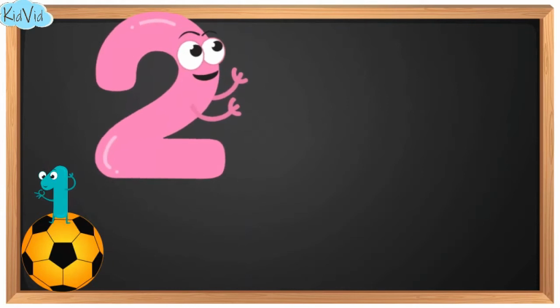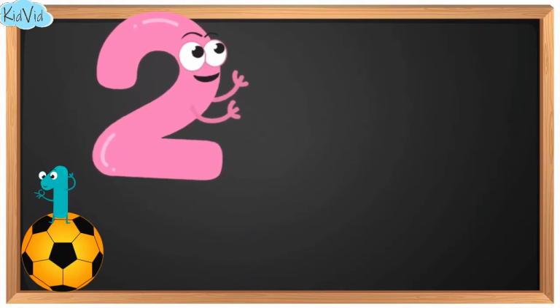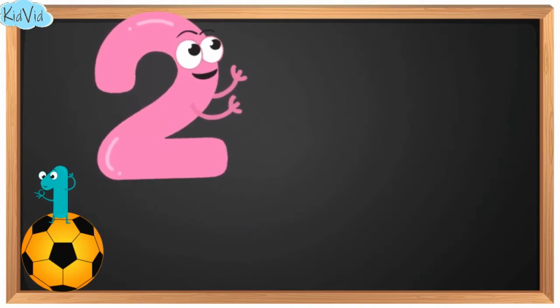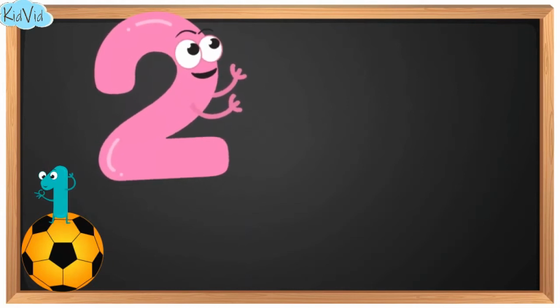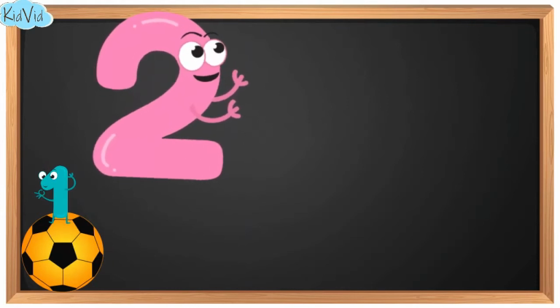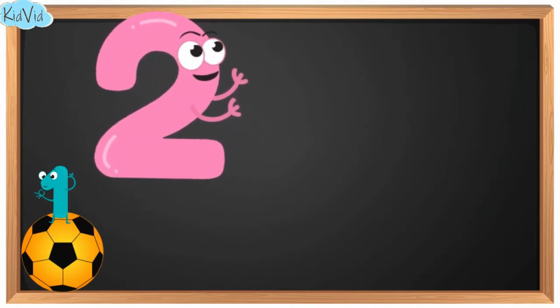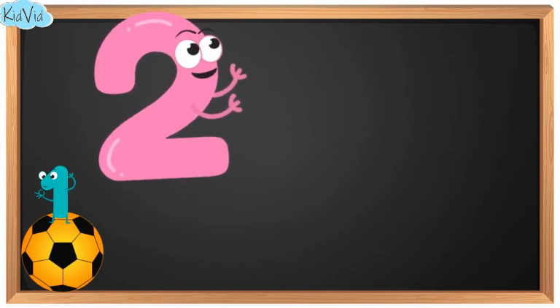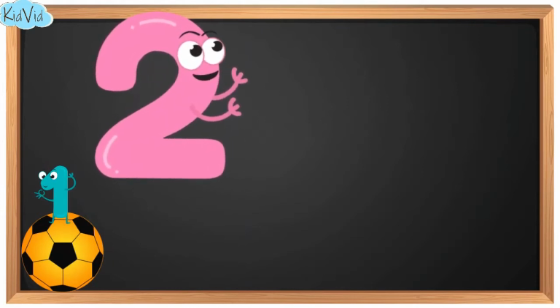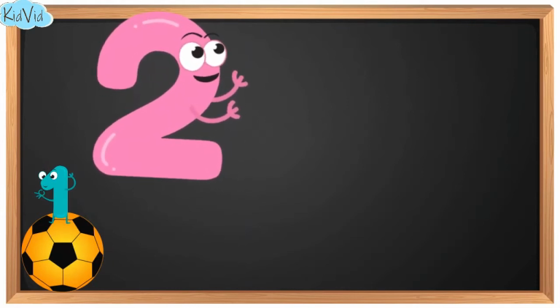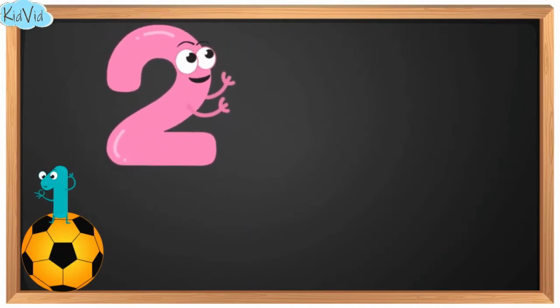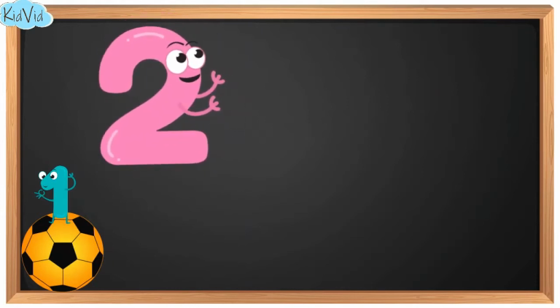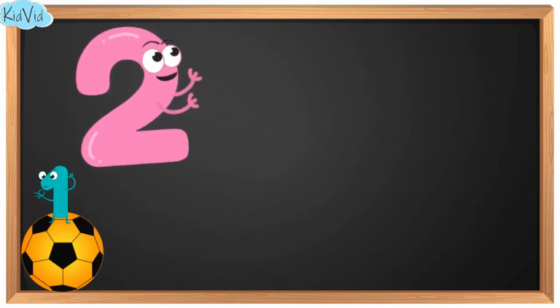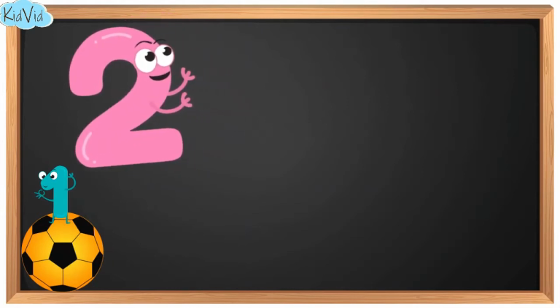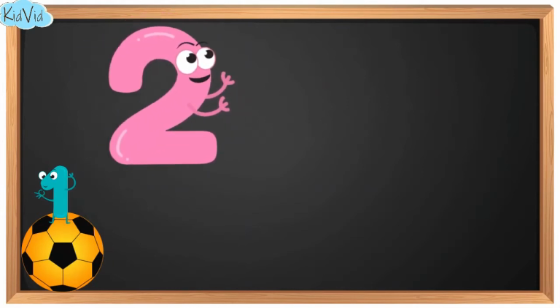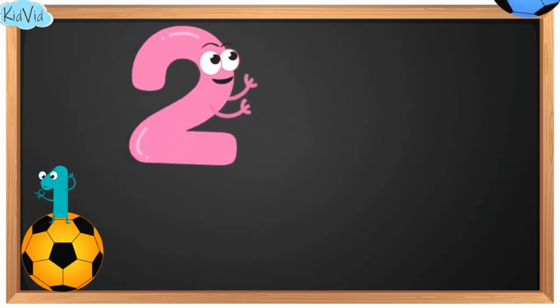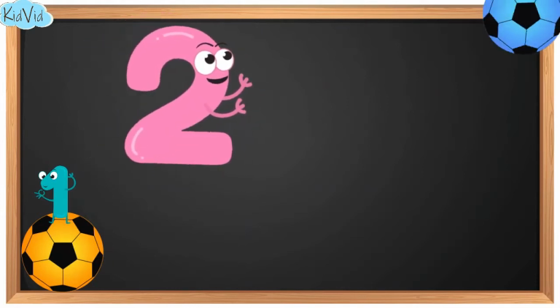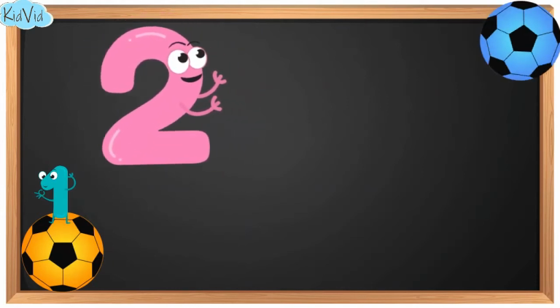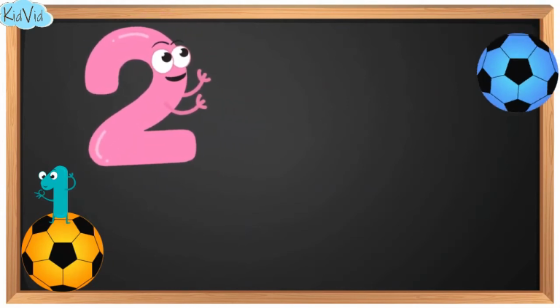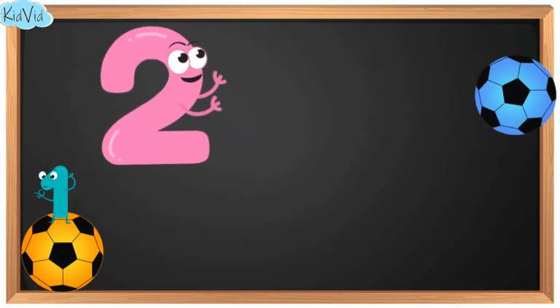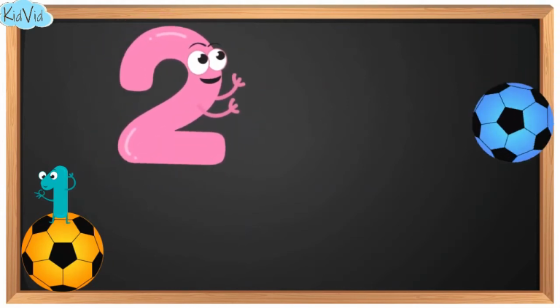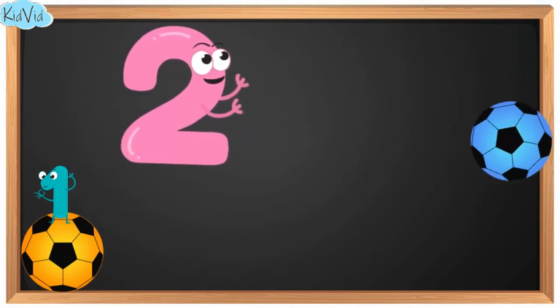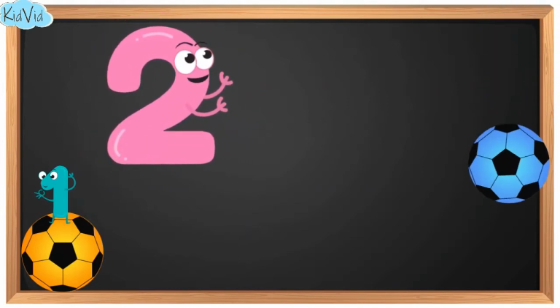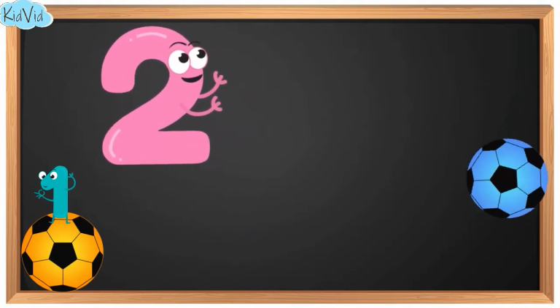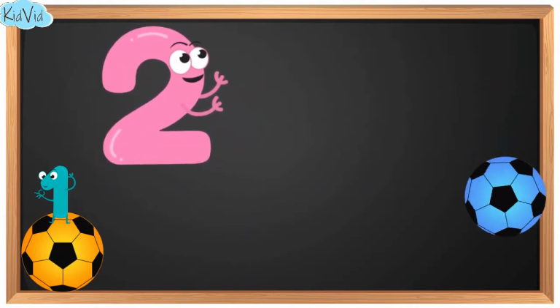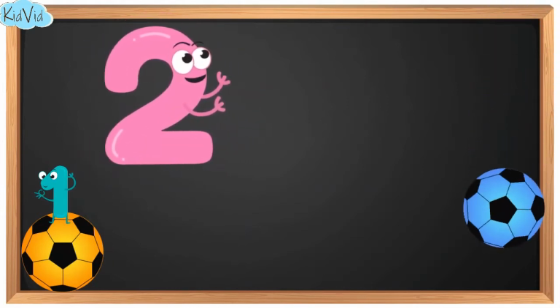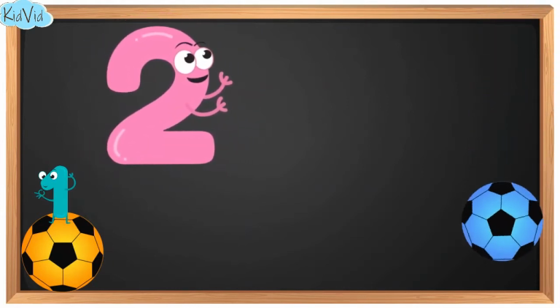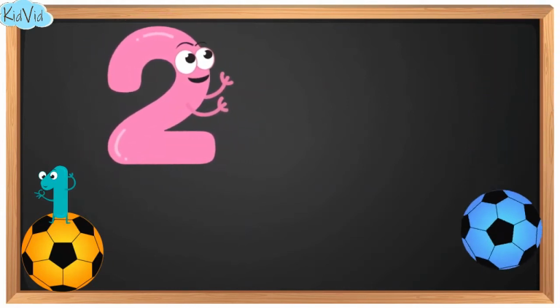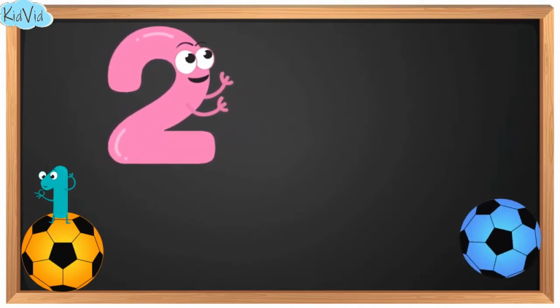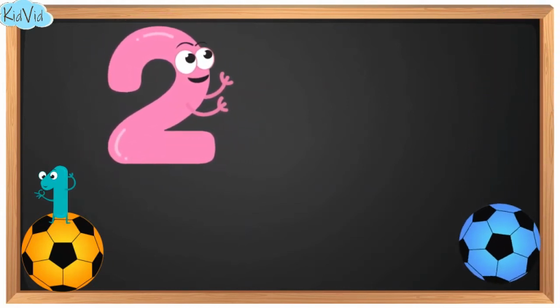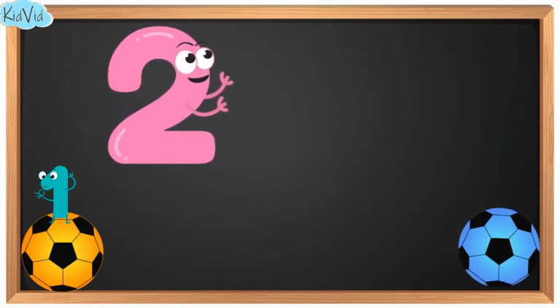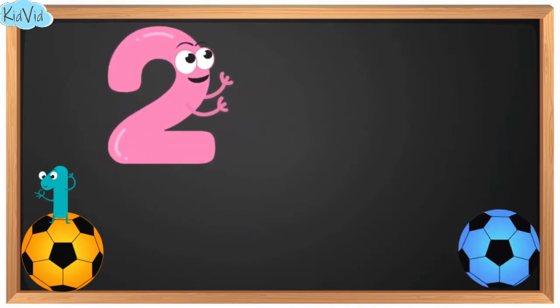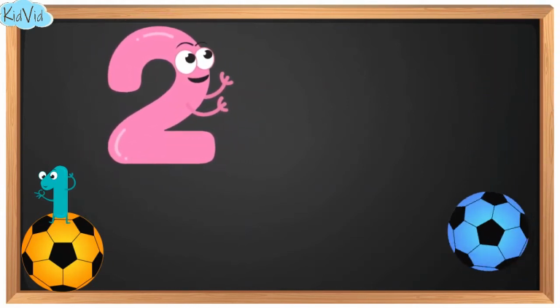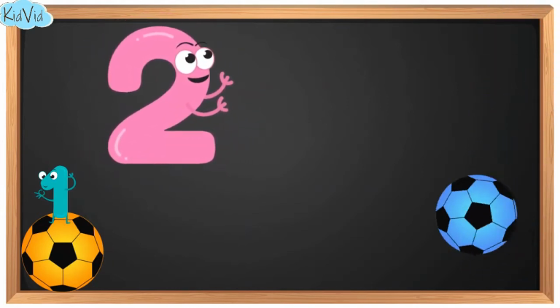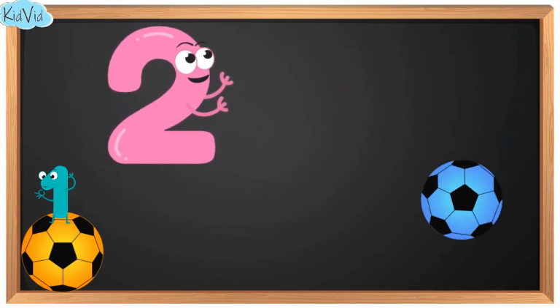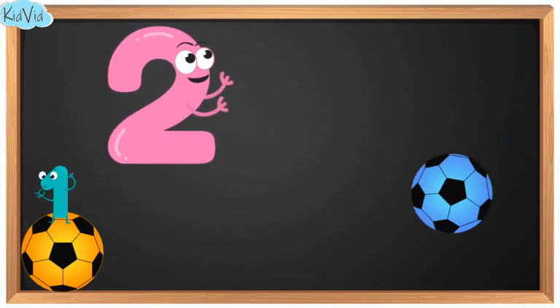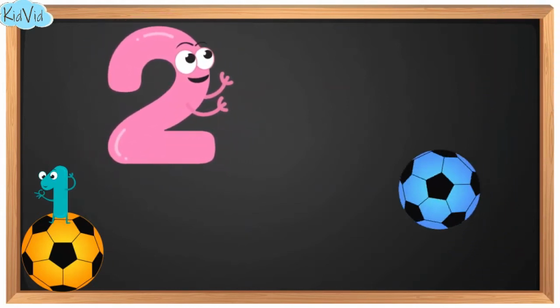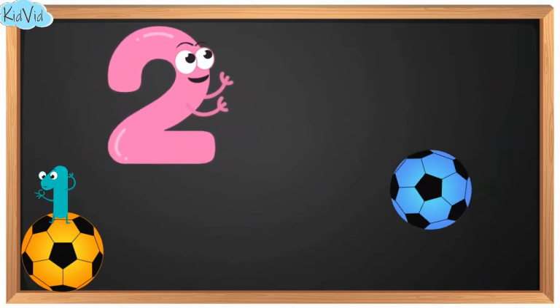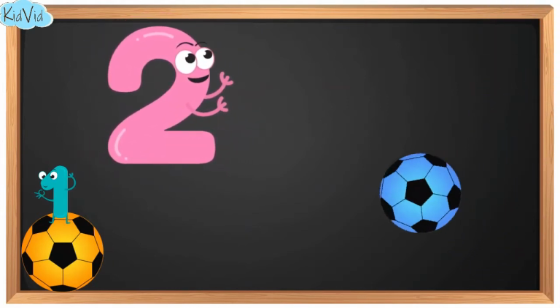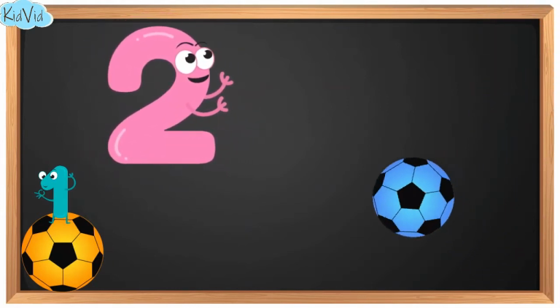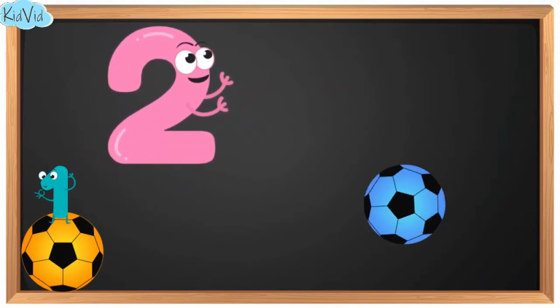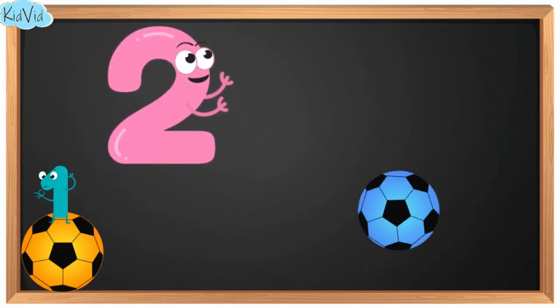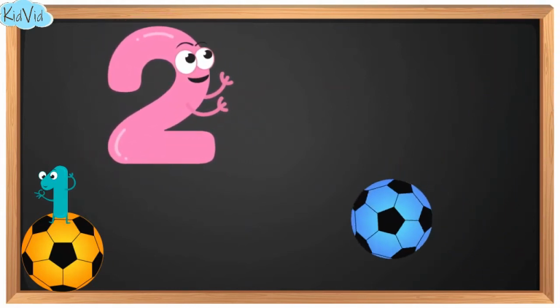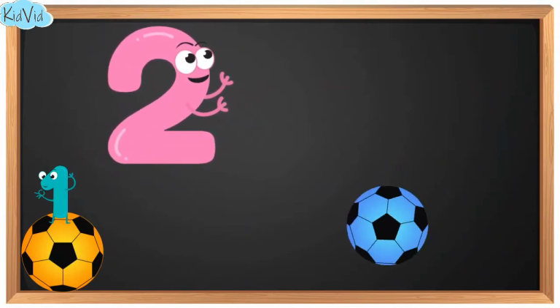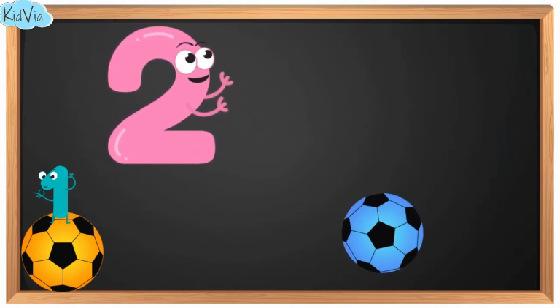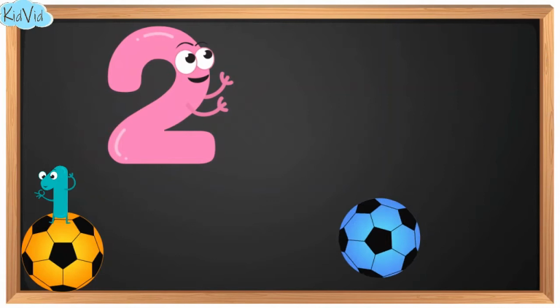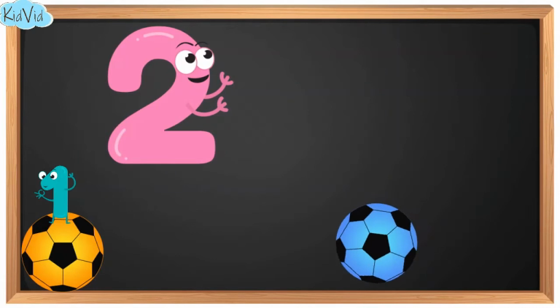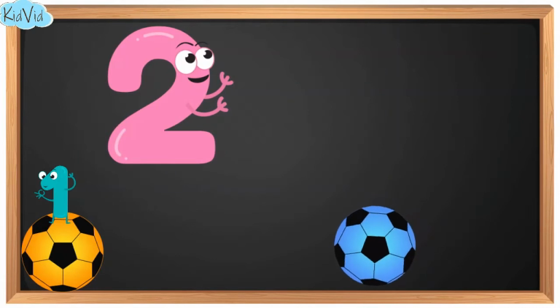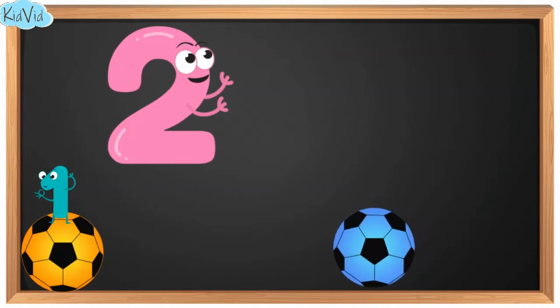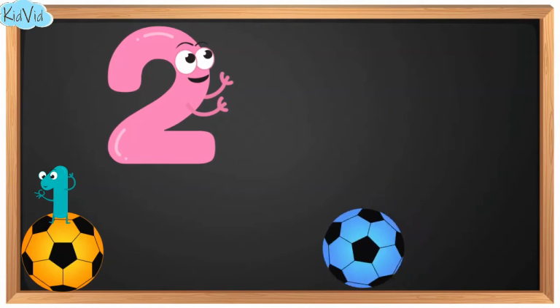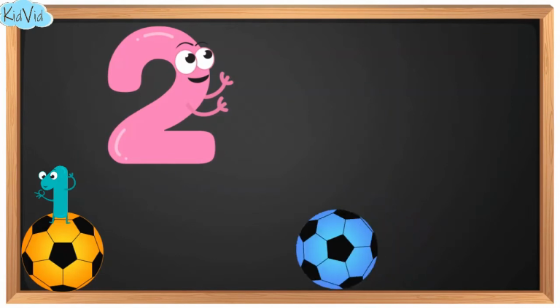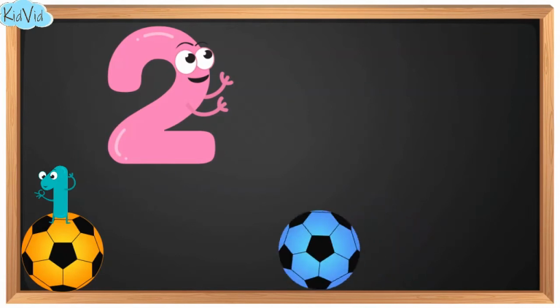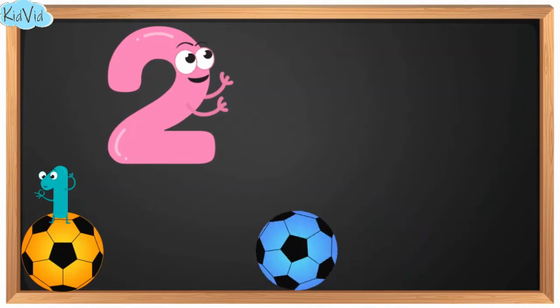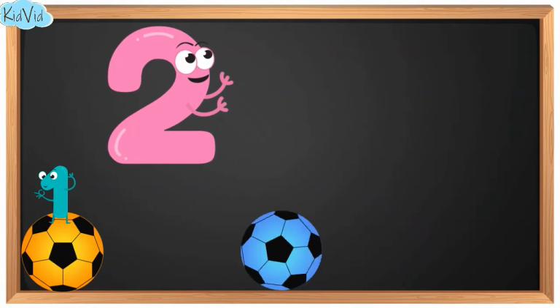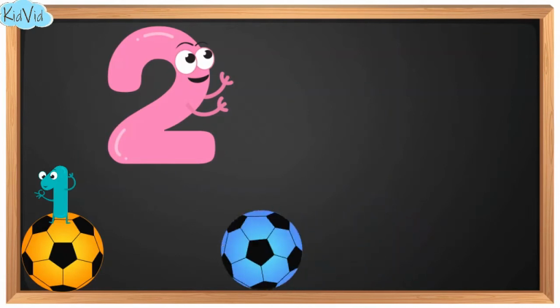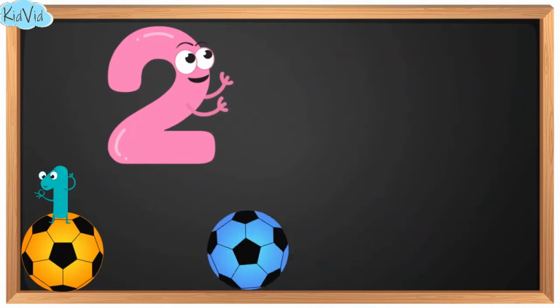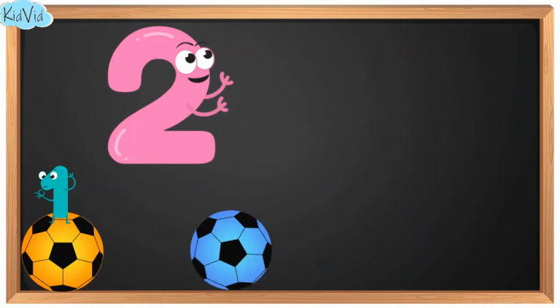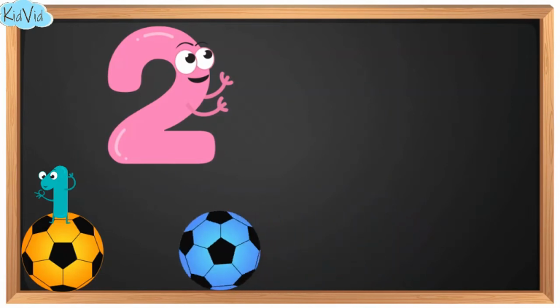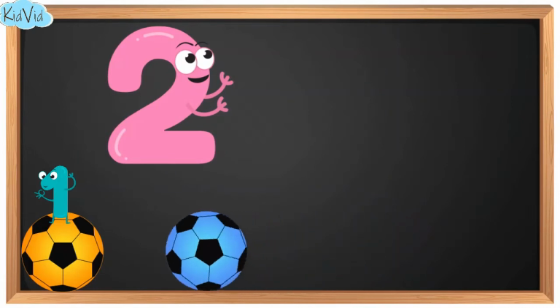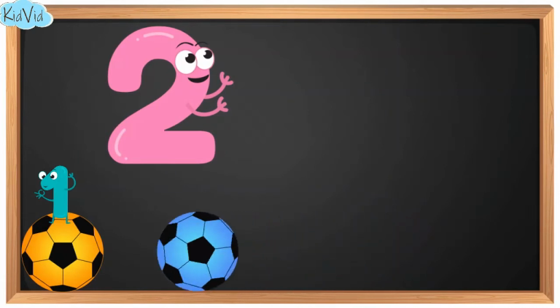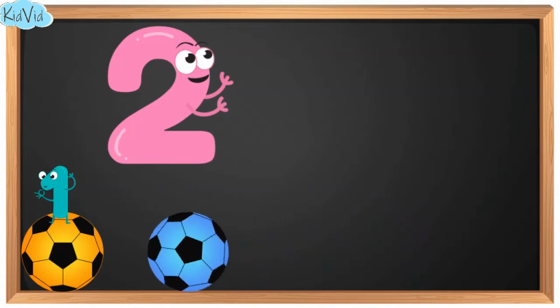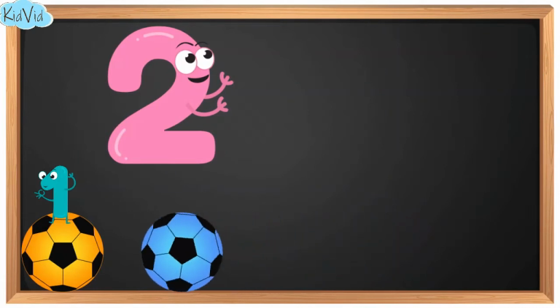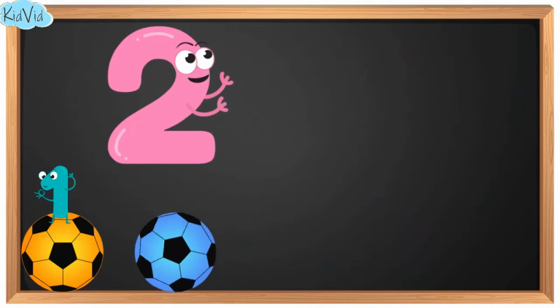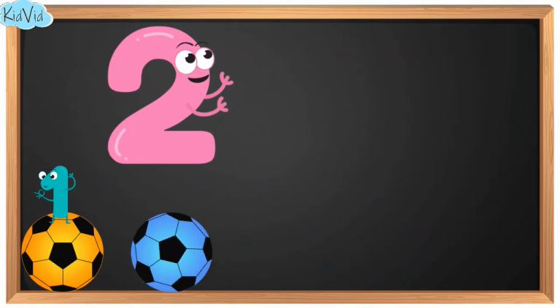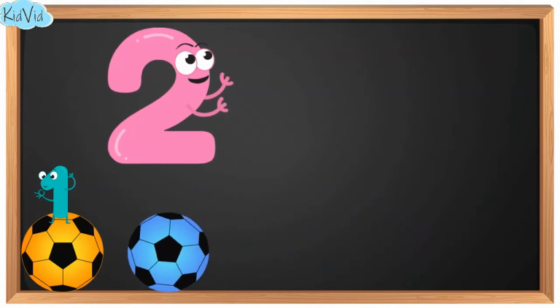2. This is number 2. And now we have two balls.